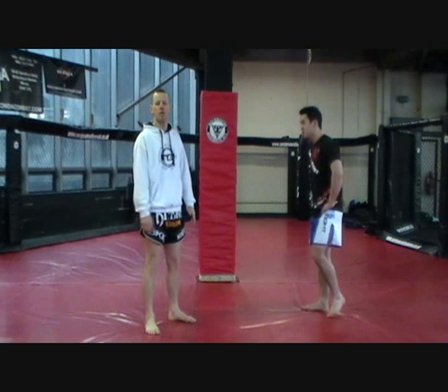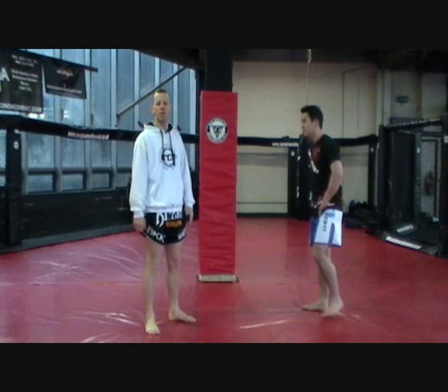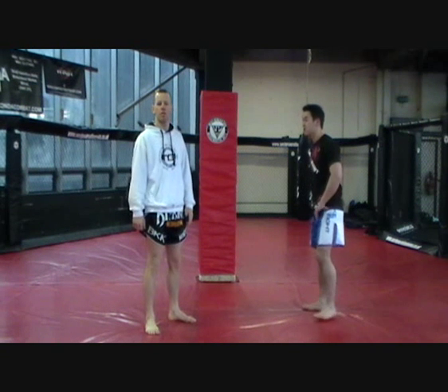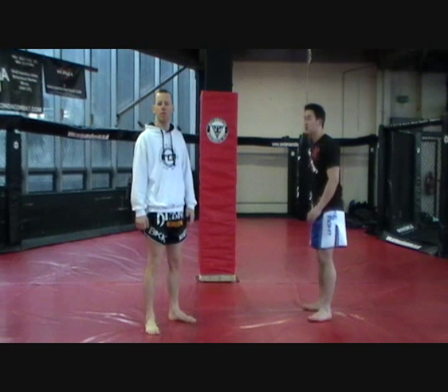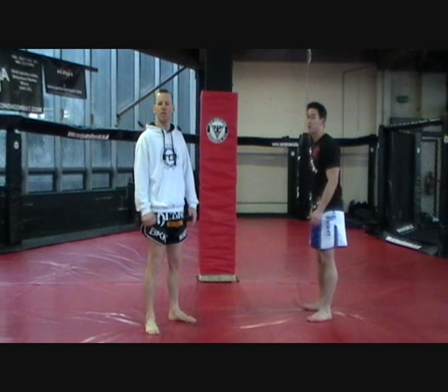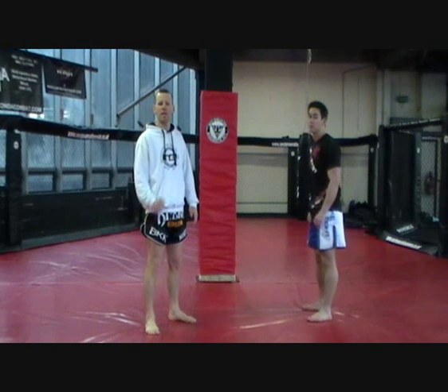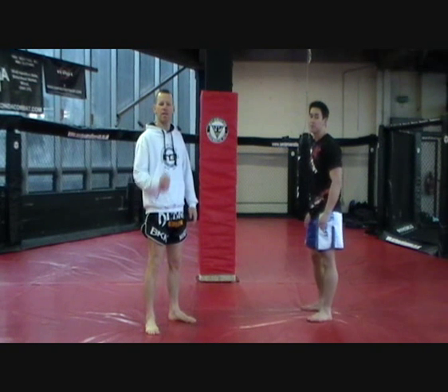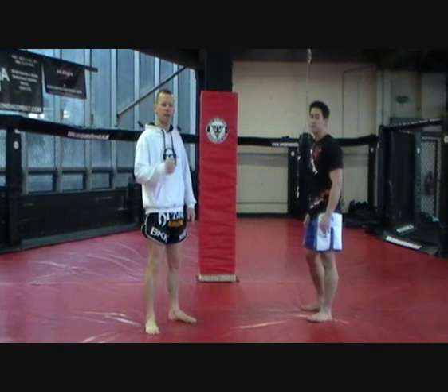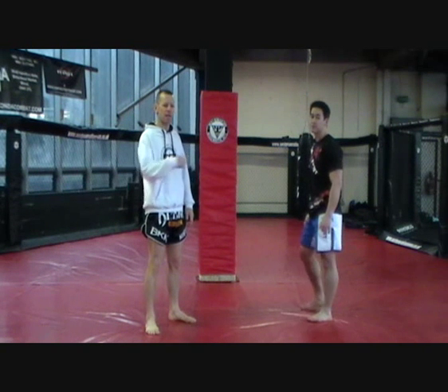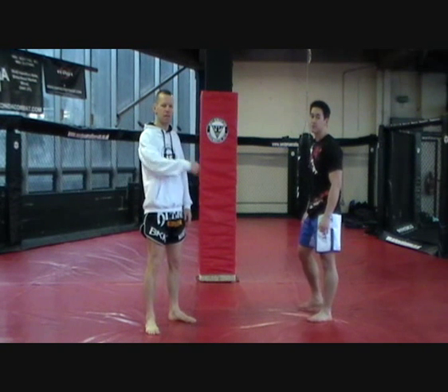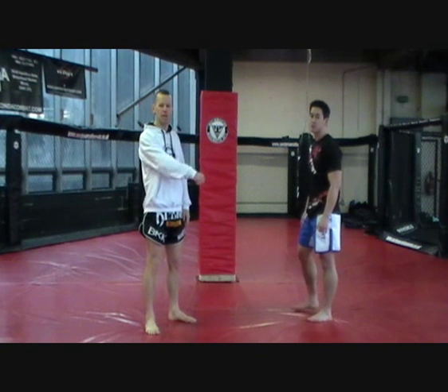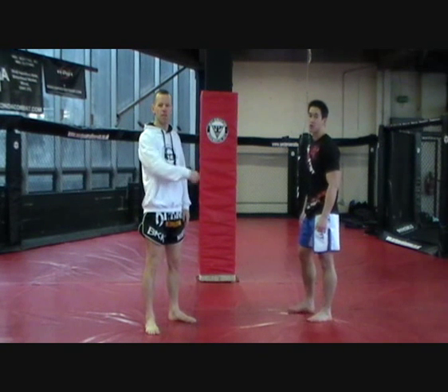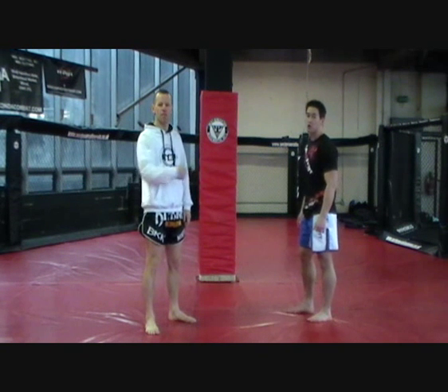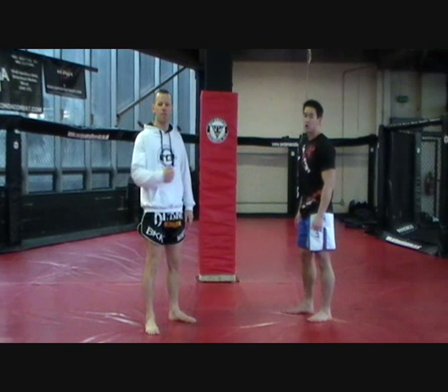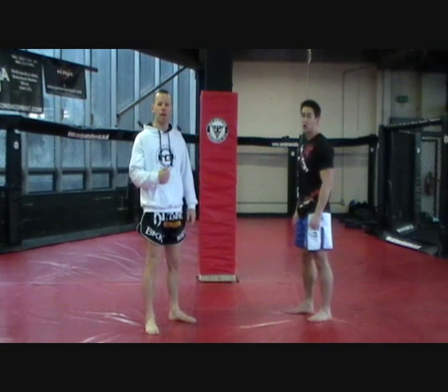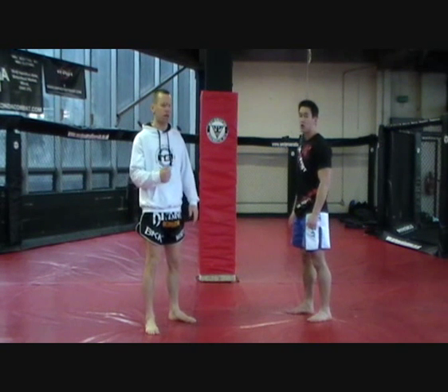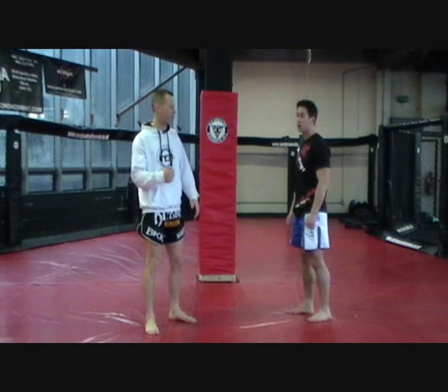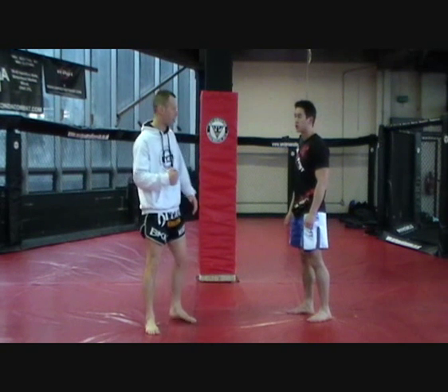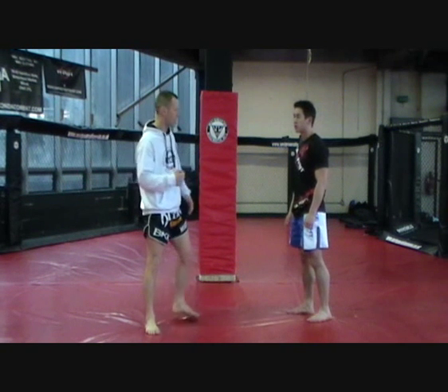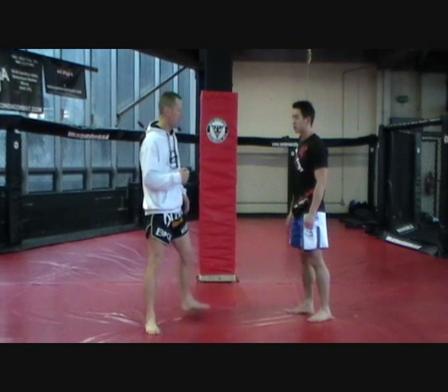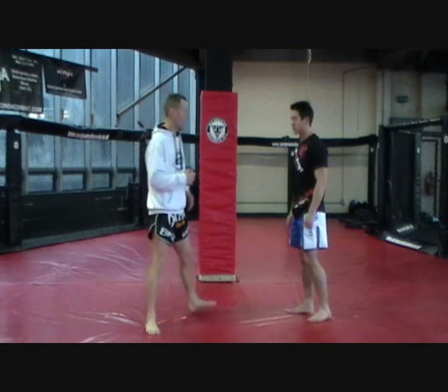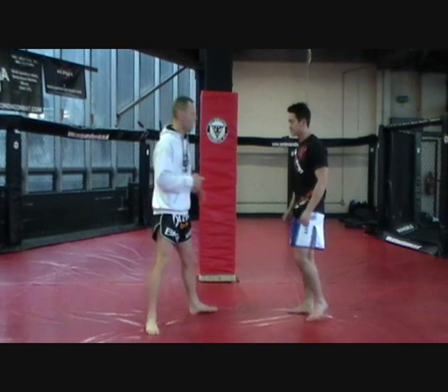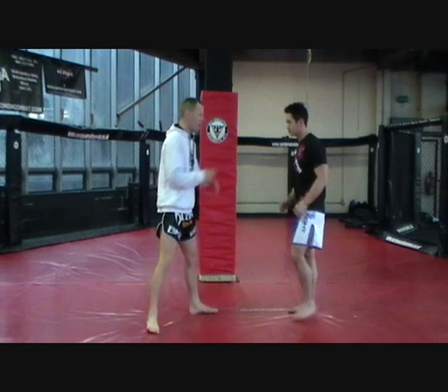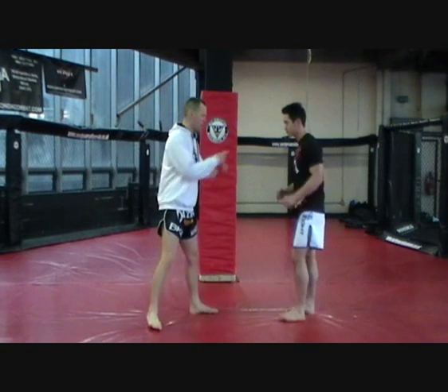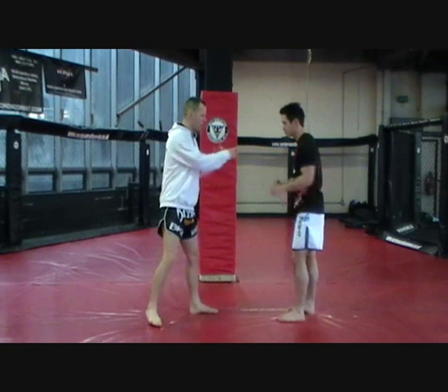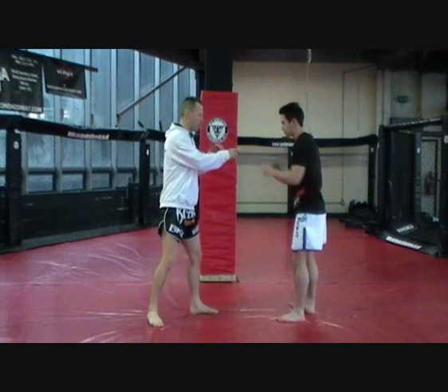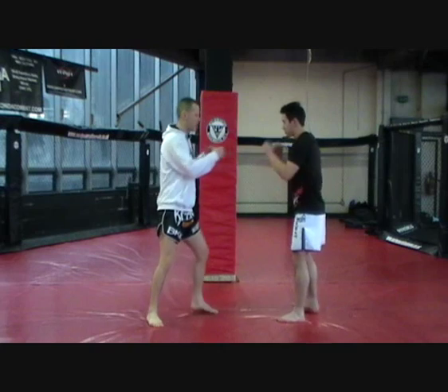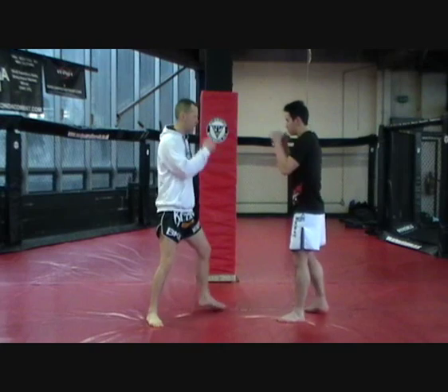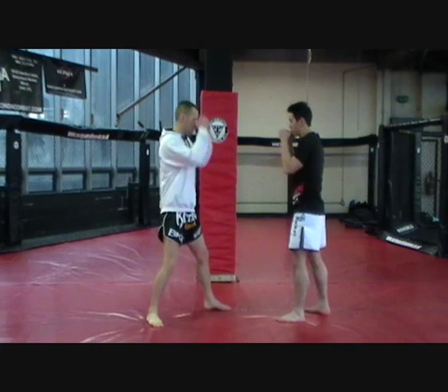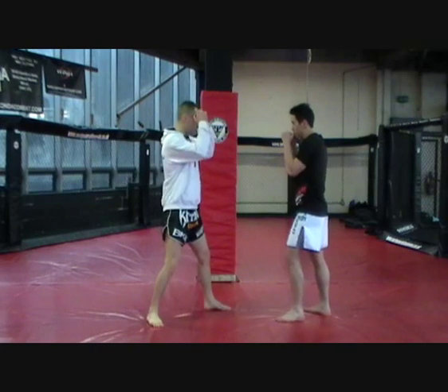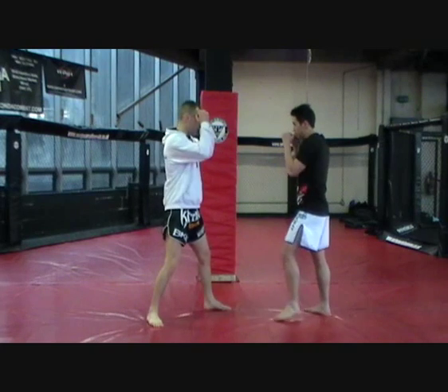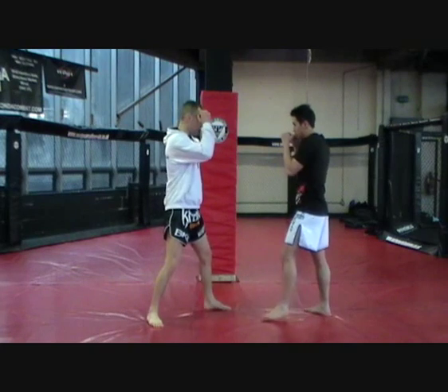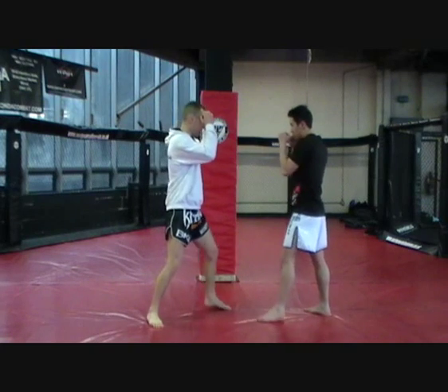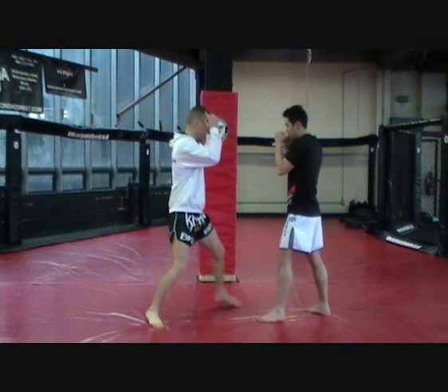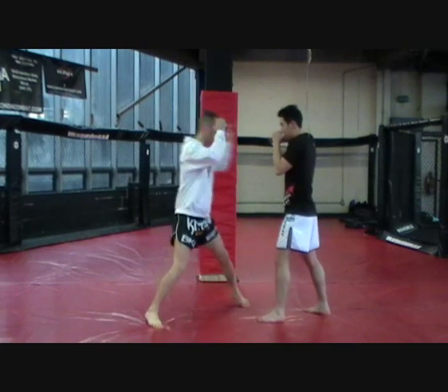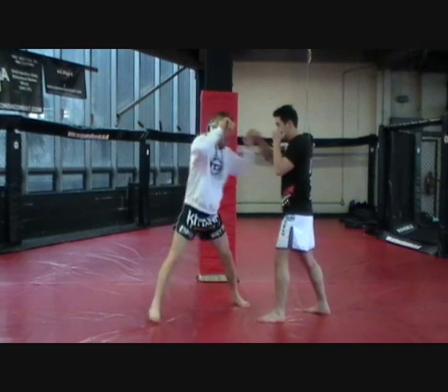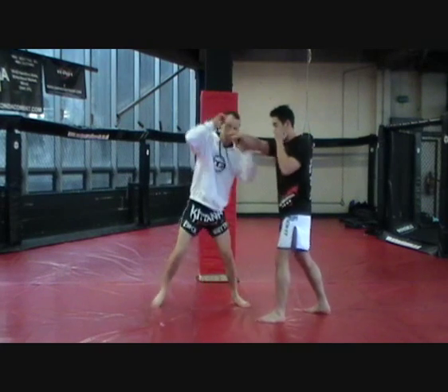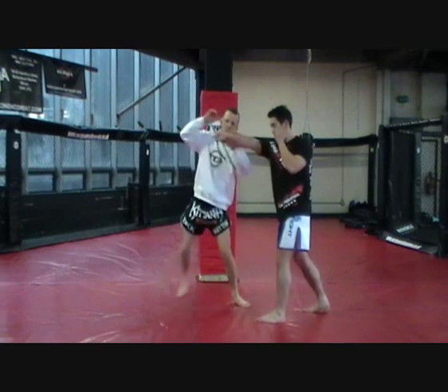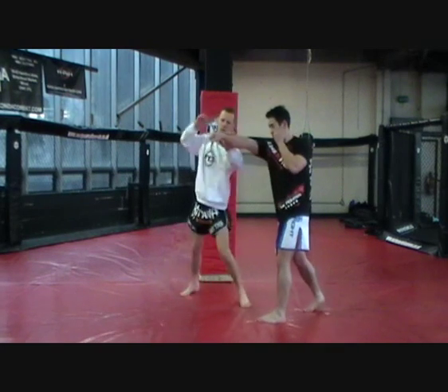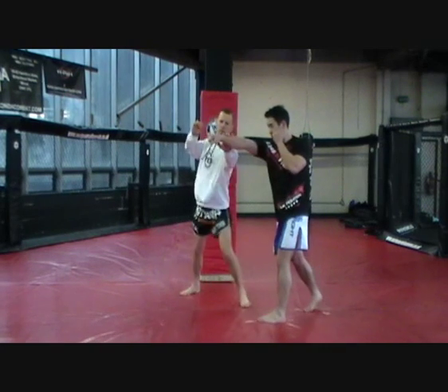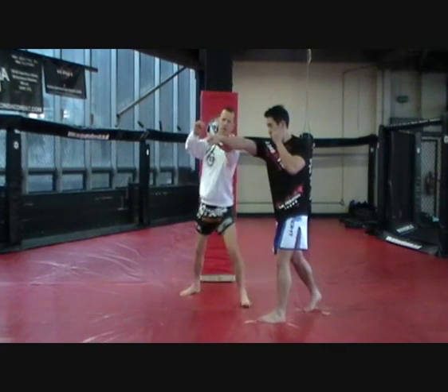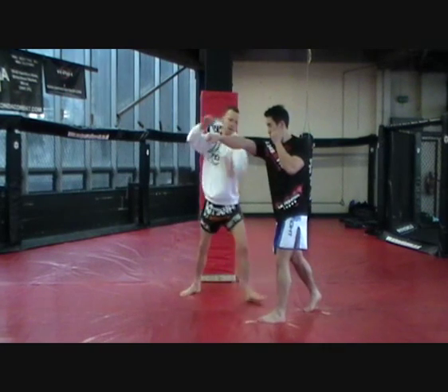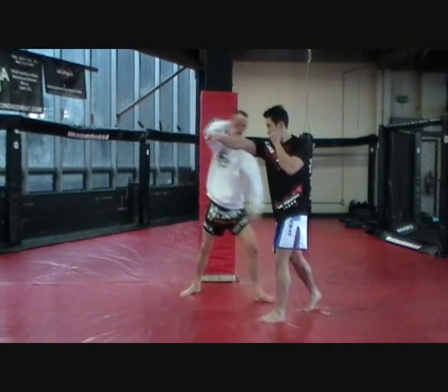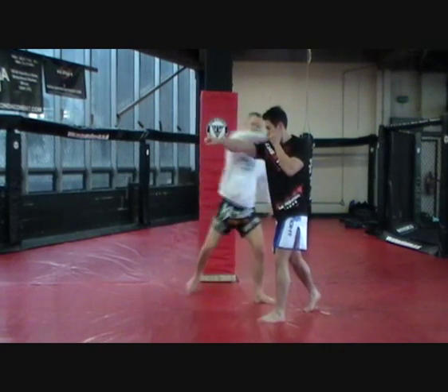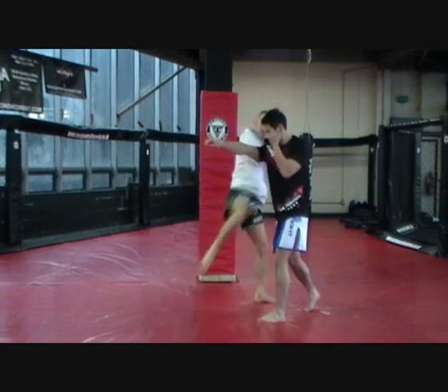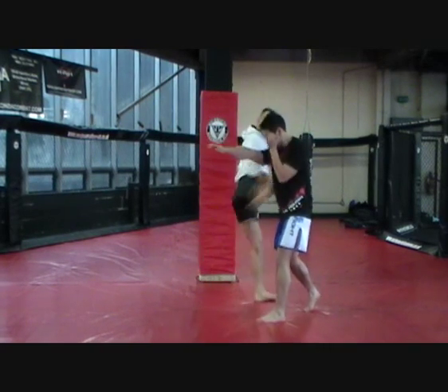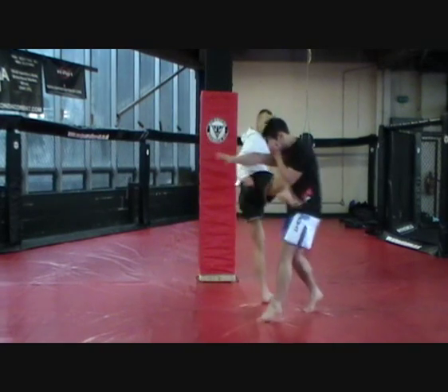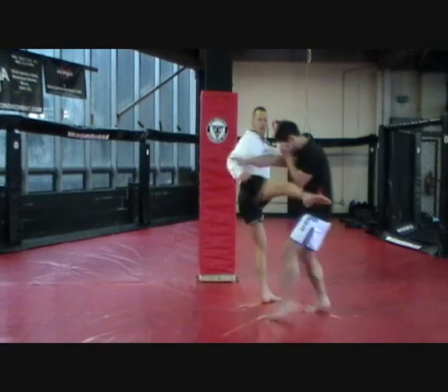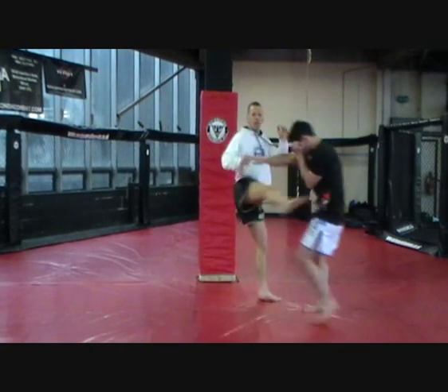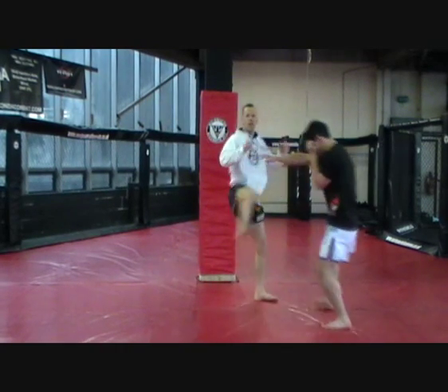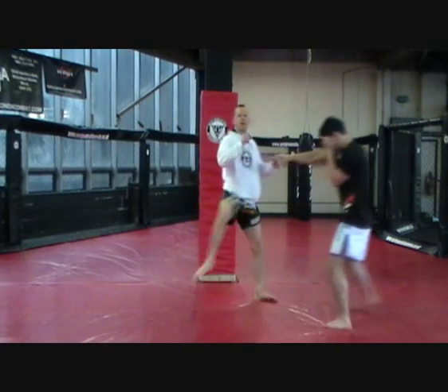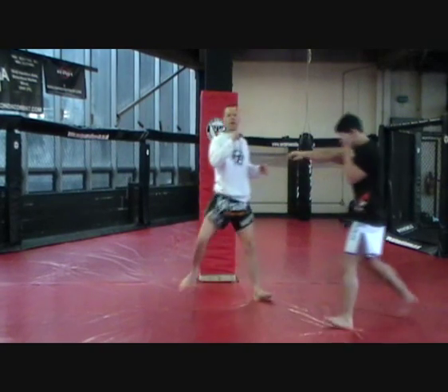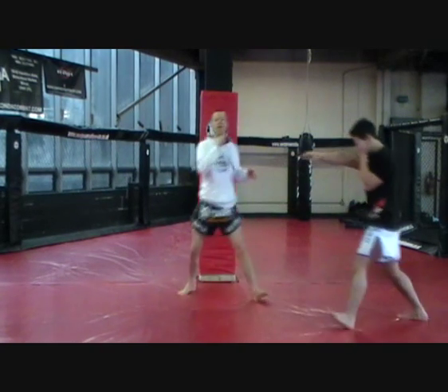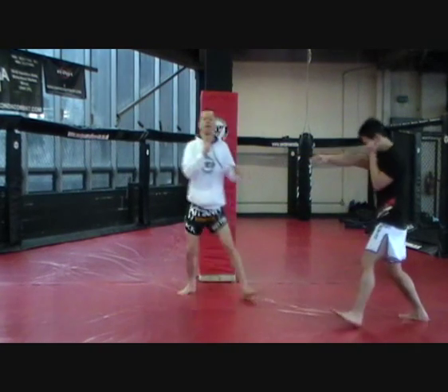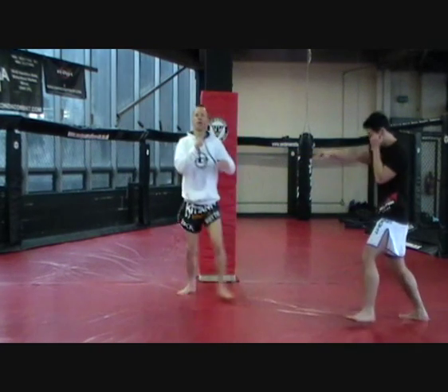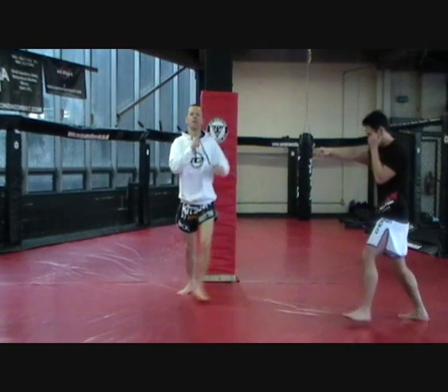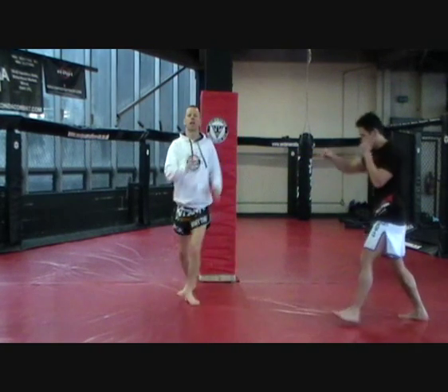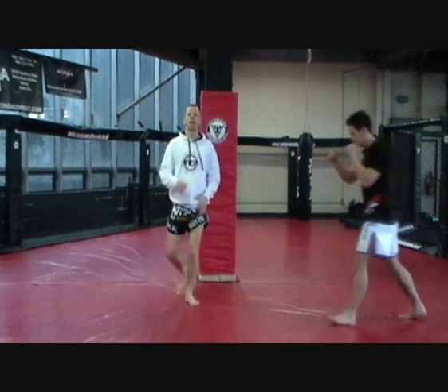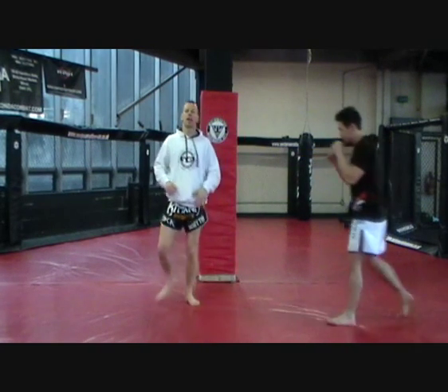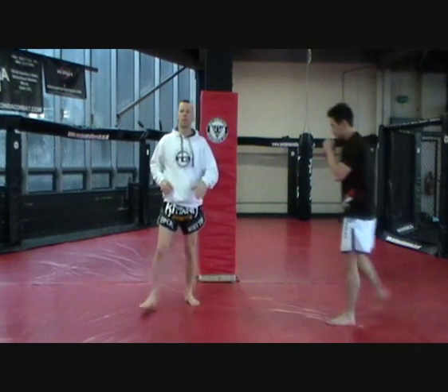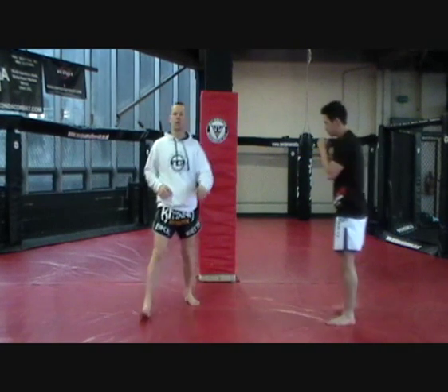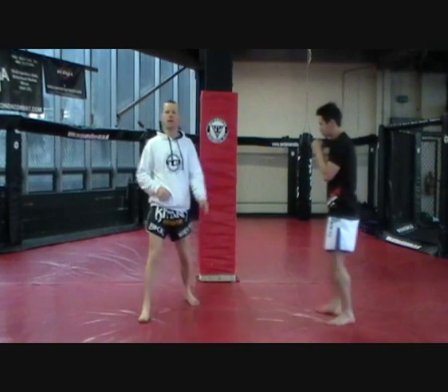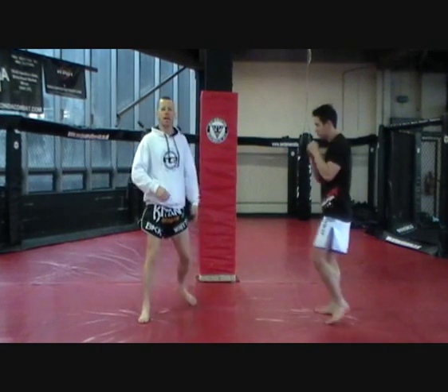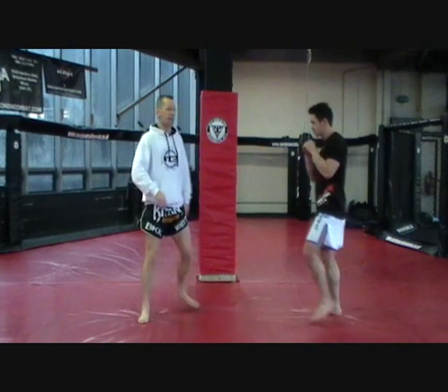Next we're going to do defence against the right cross. As the right hand comes in, I'm going to pivot and move. Right leg, body kick.